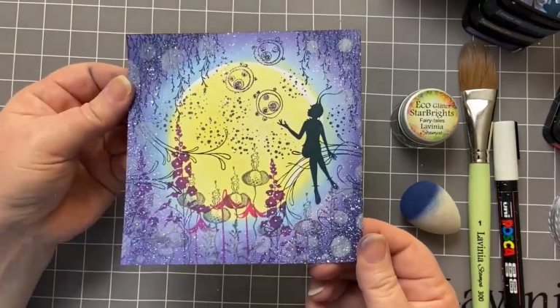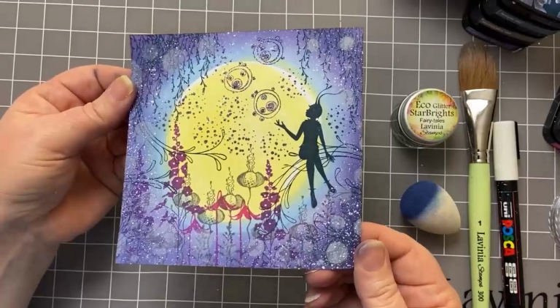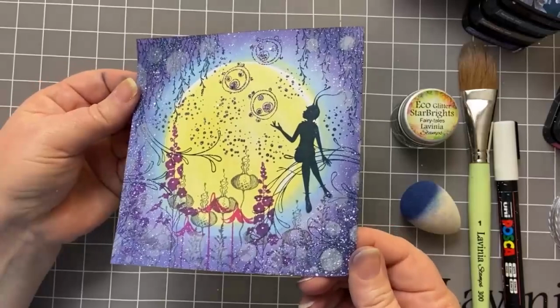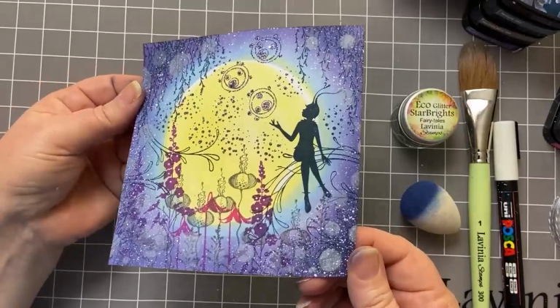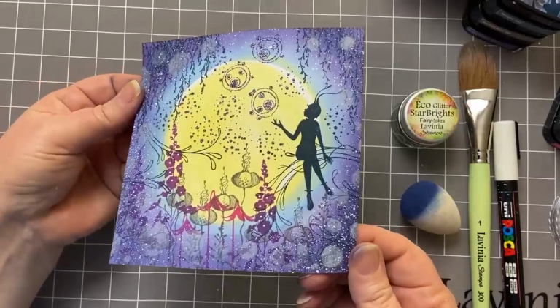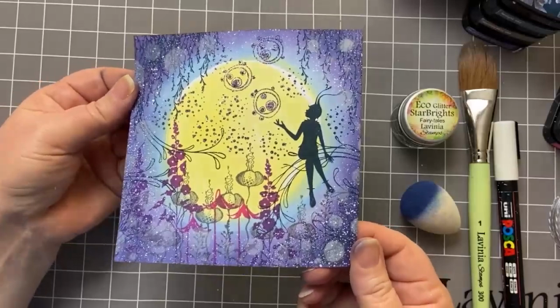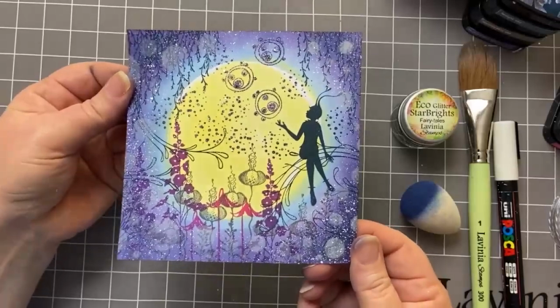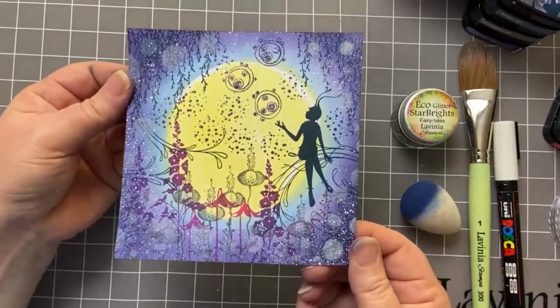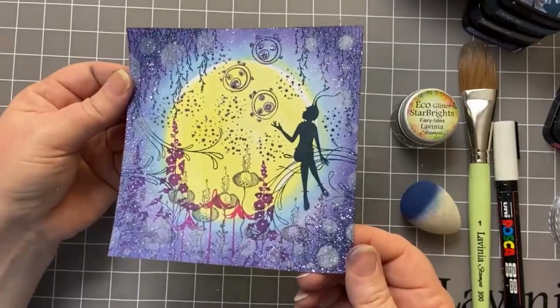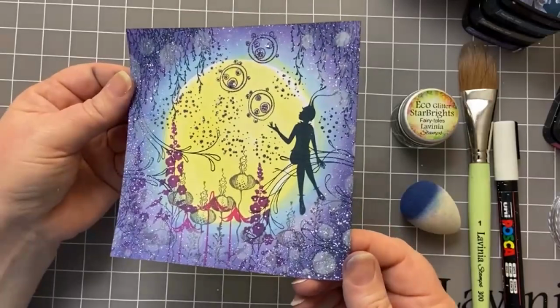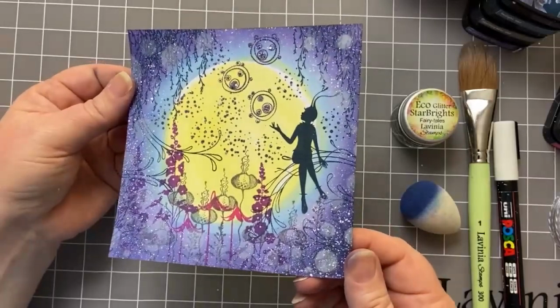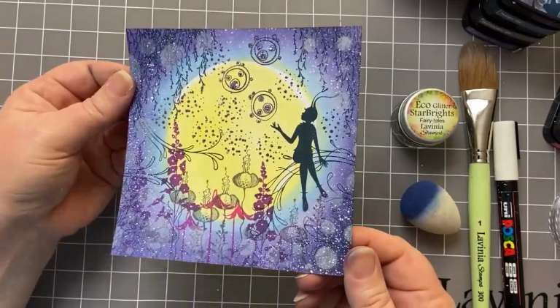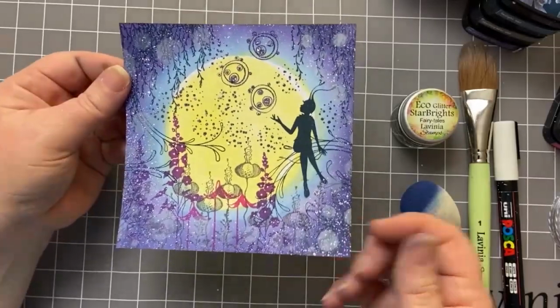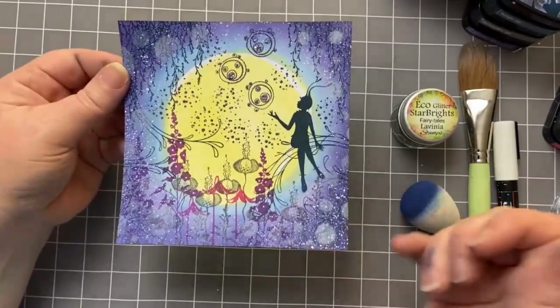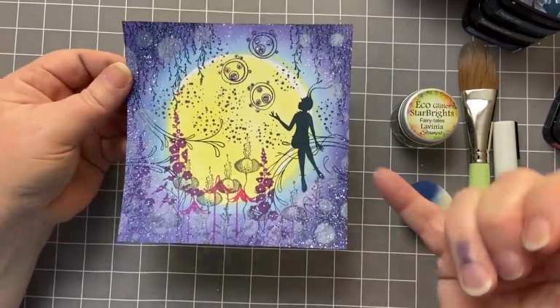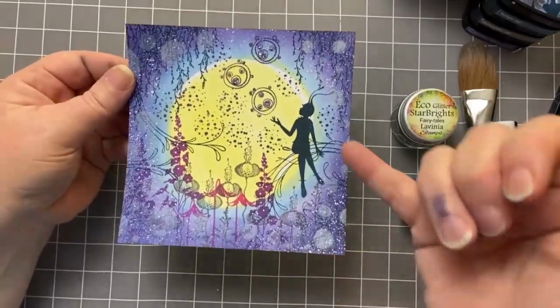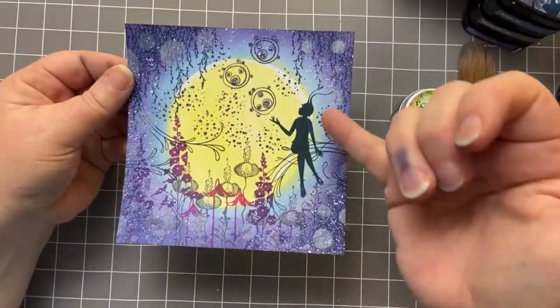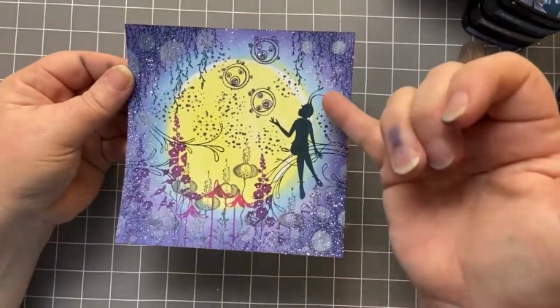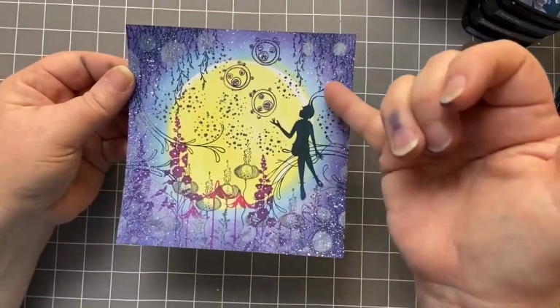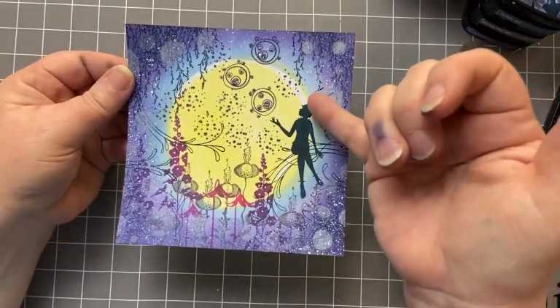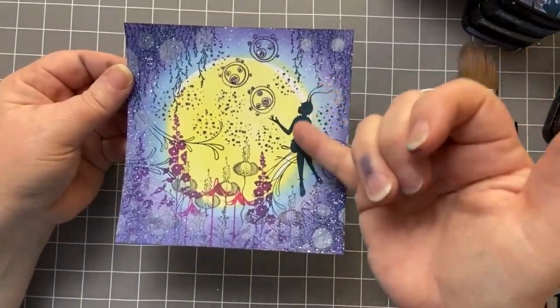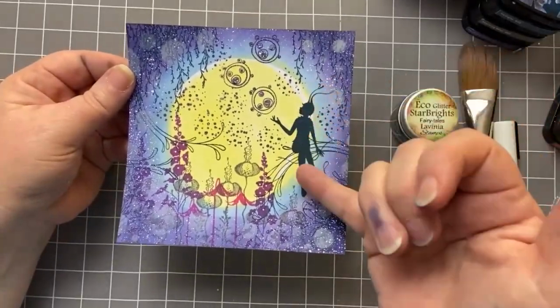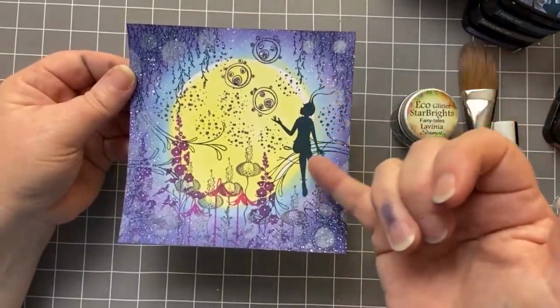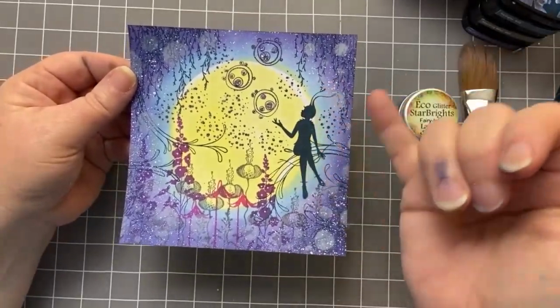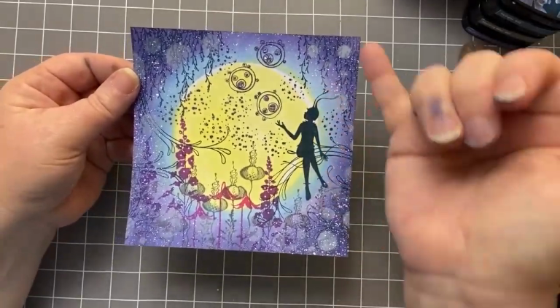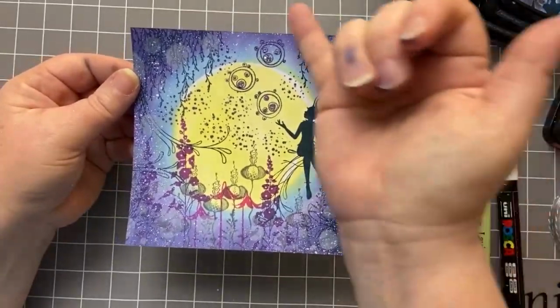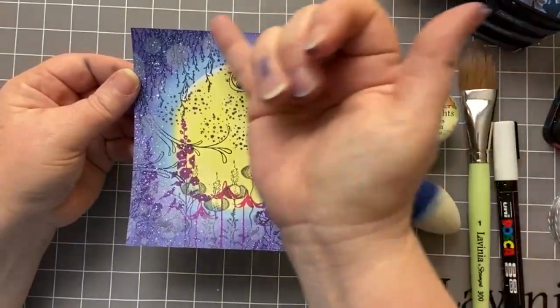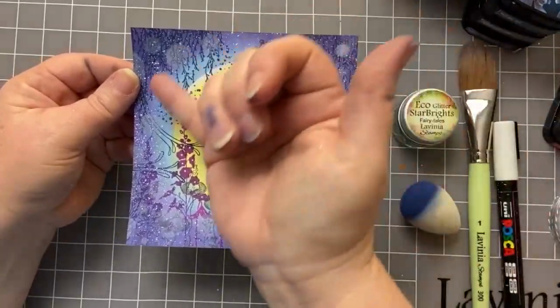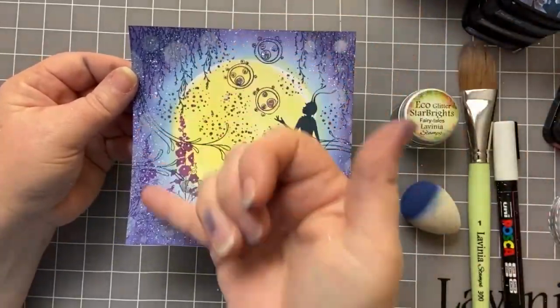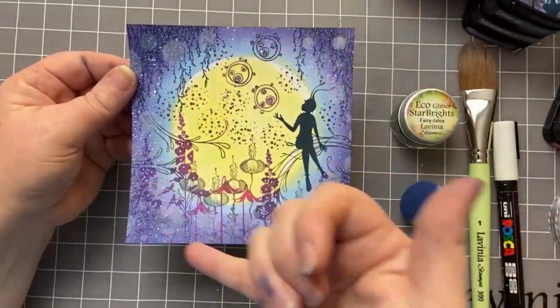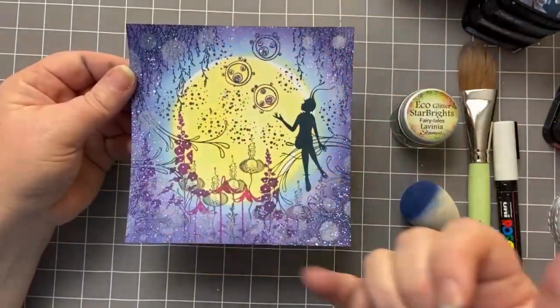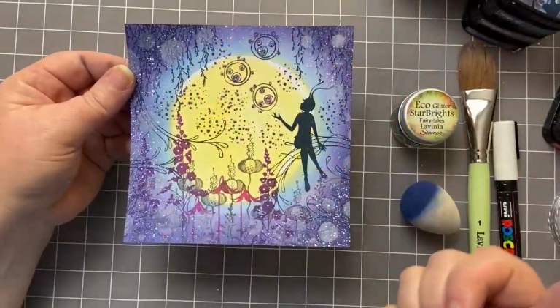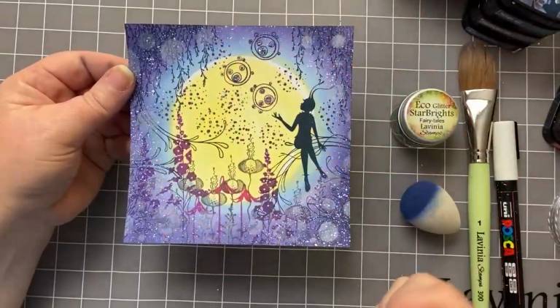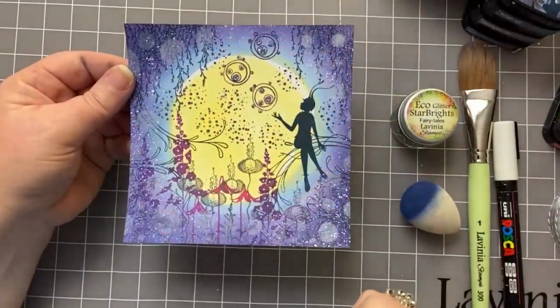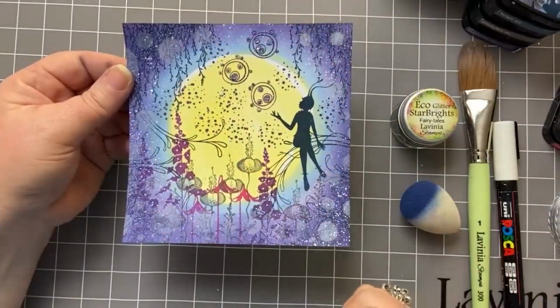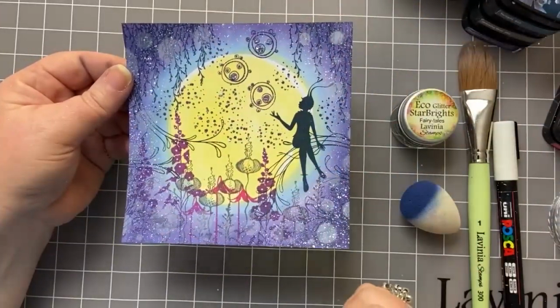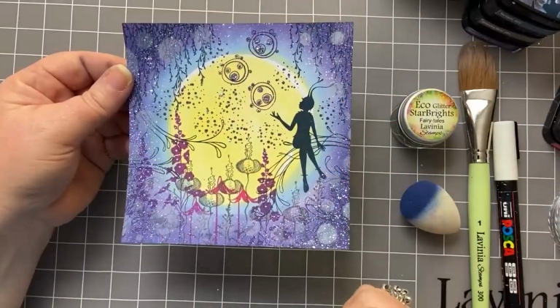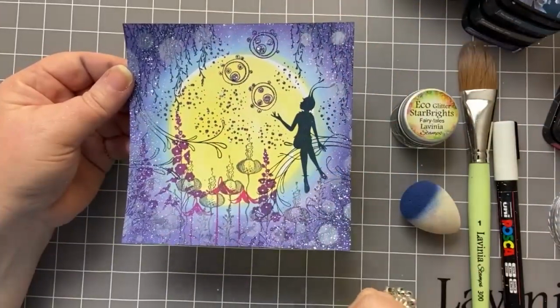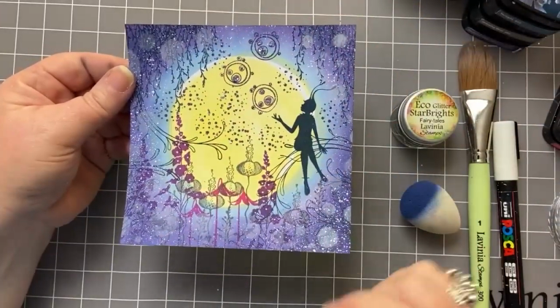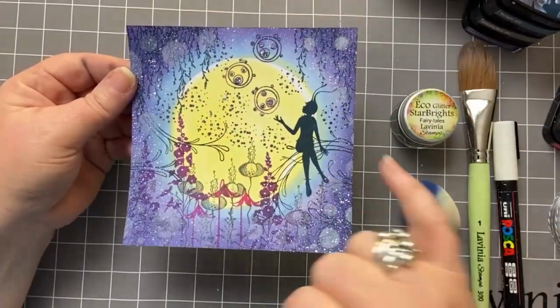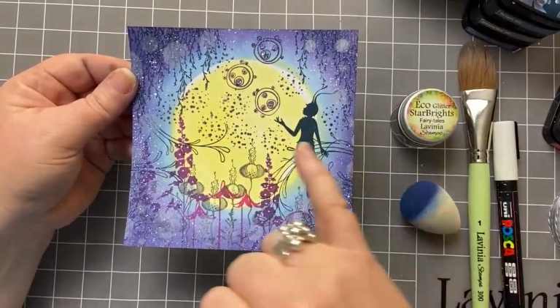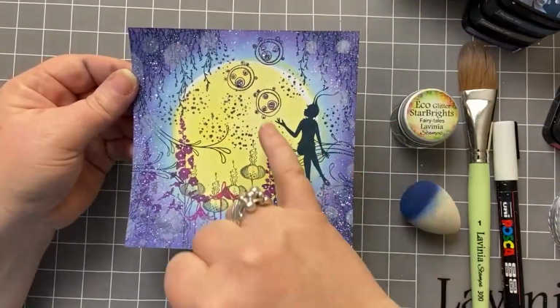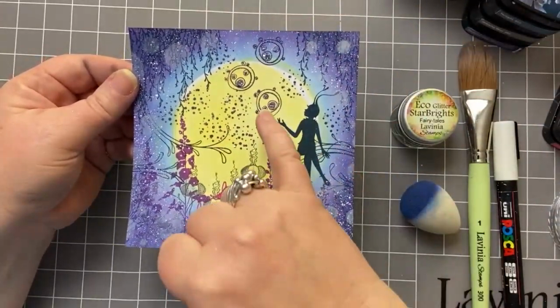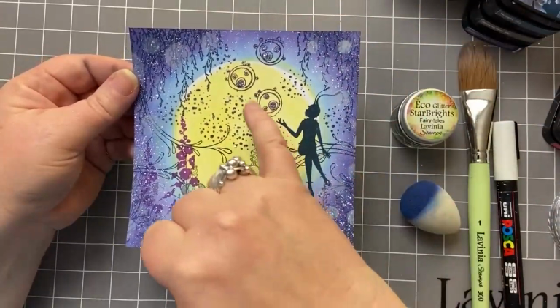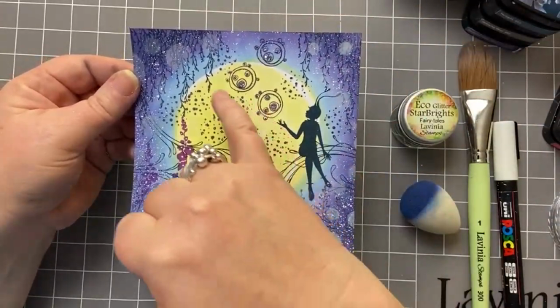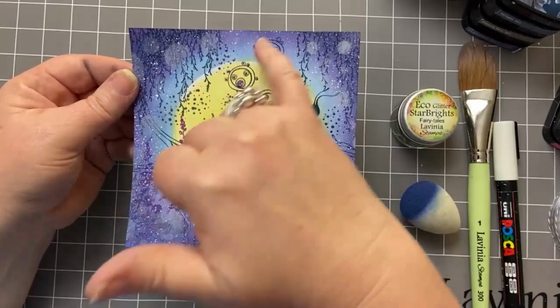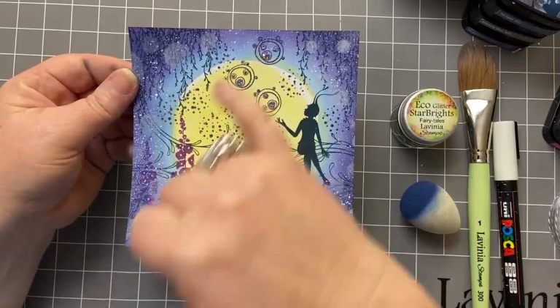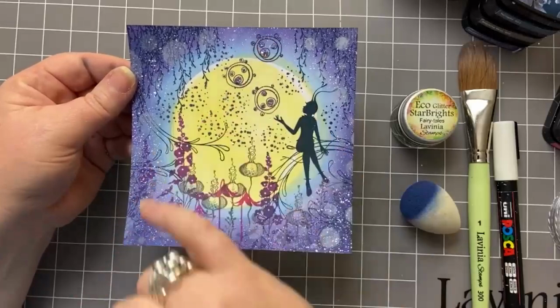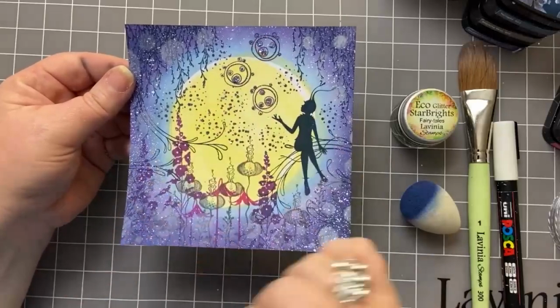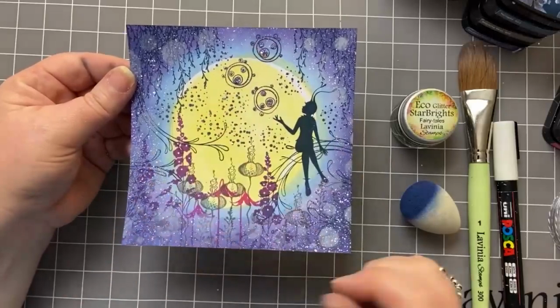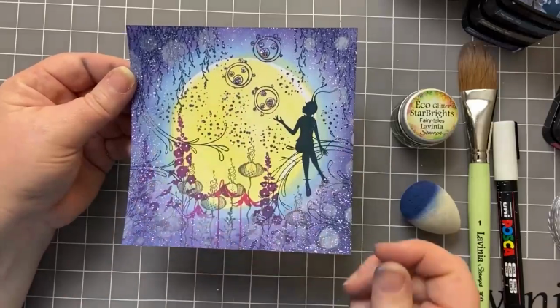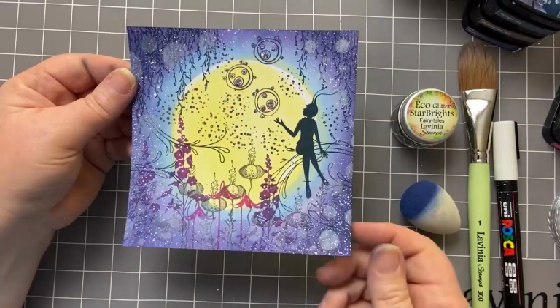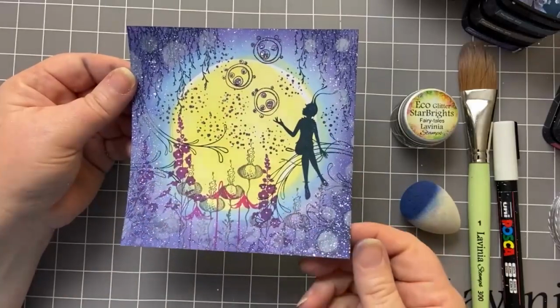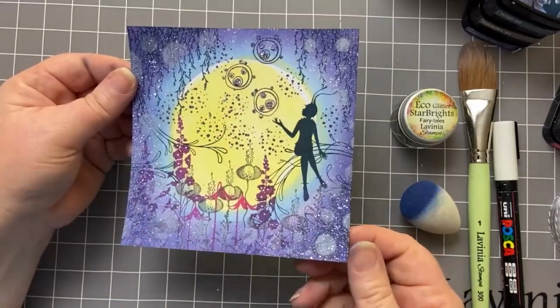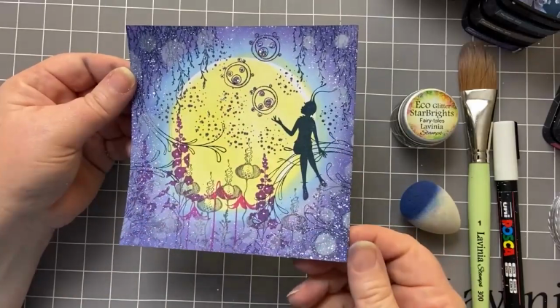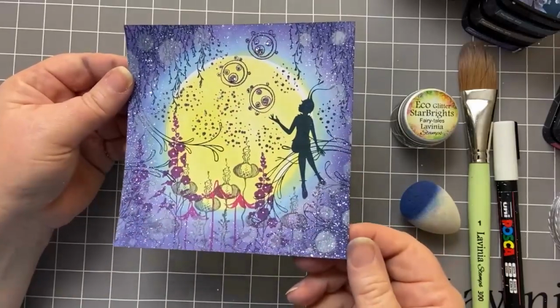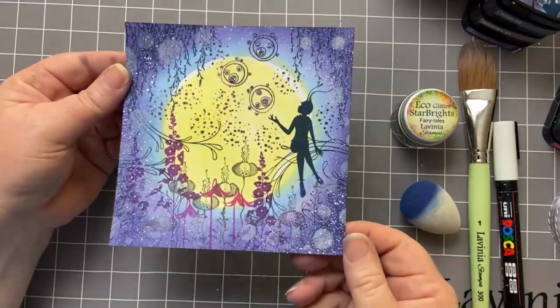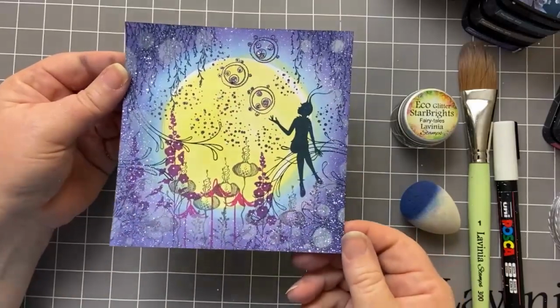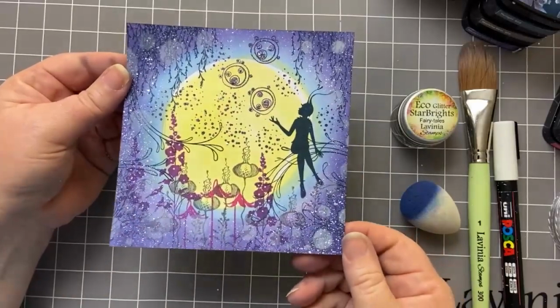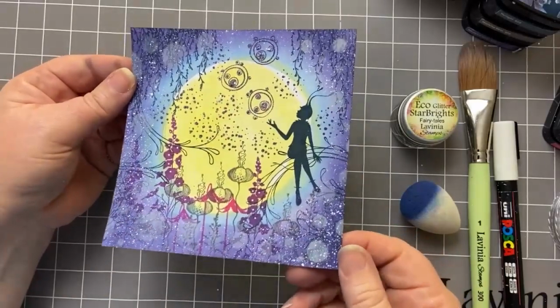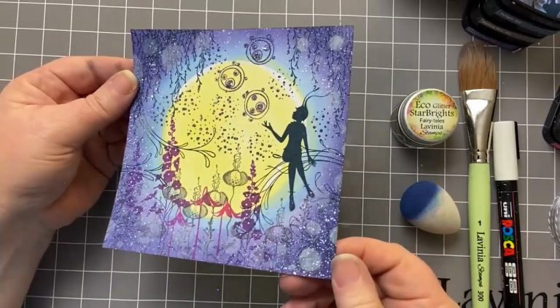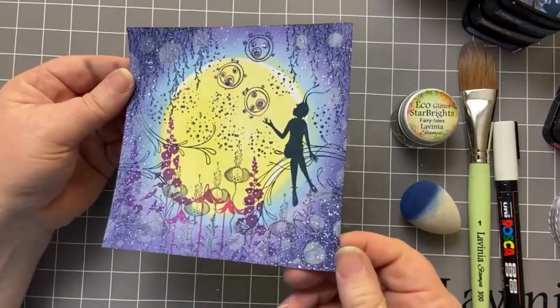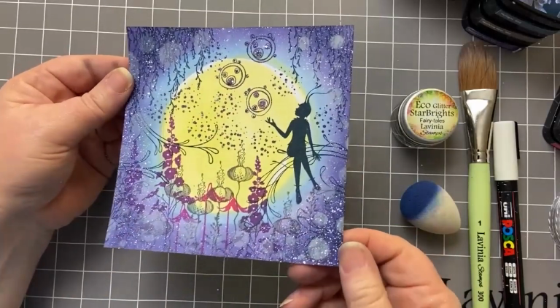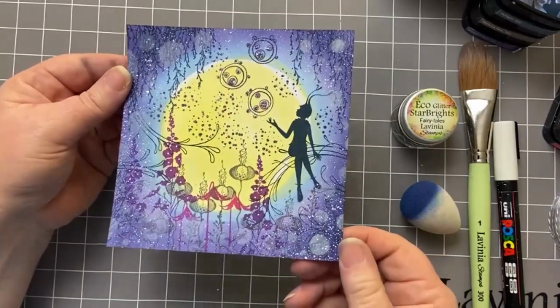Look at the glitter. We've got Tia playing in this magical forest with these mini orbs, all filled with glitter.